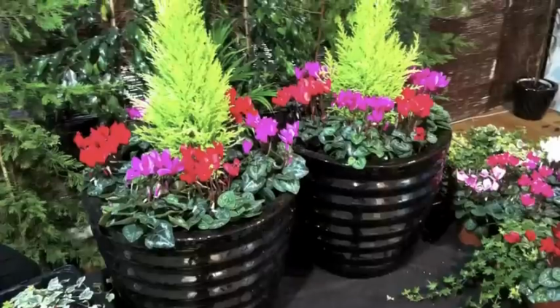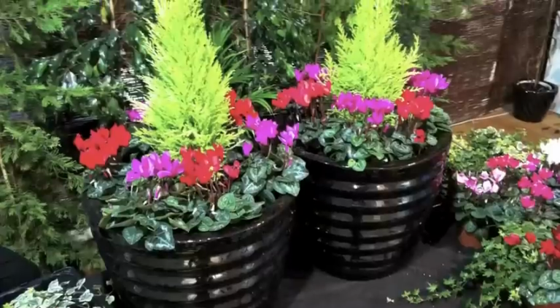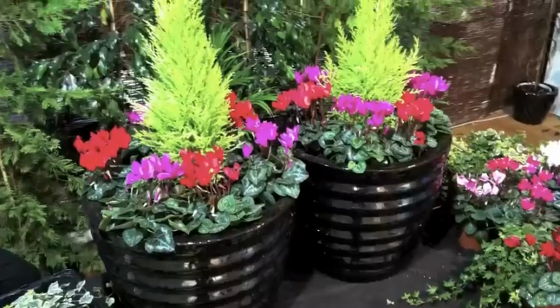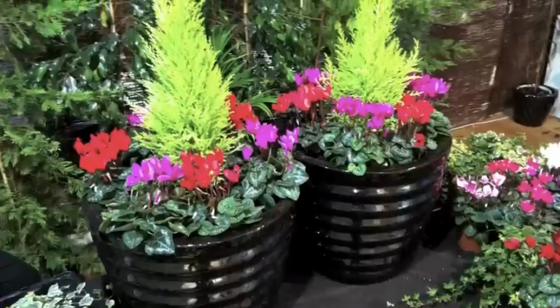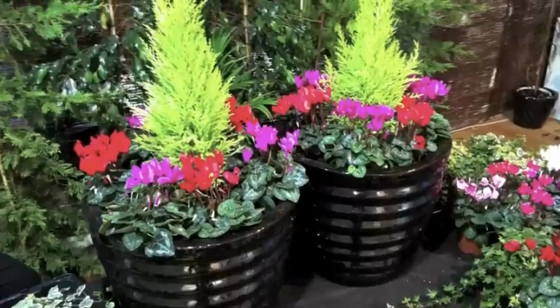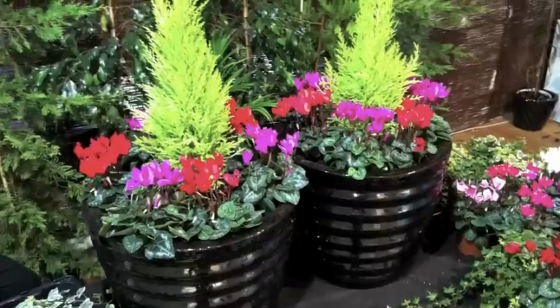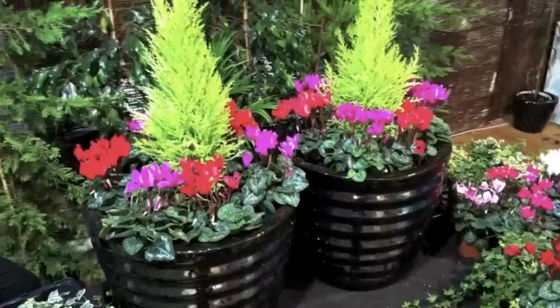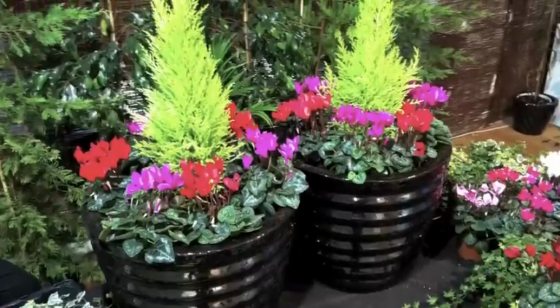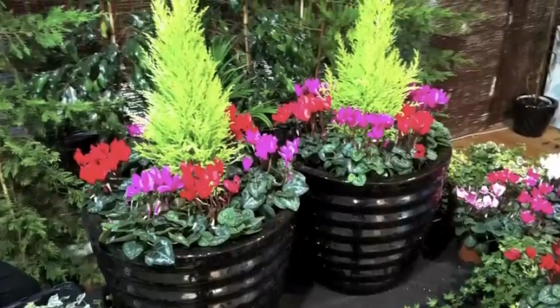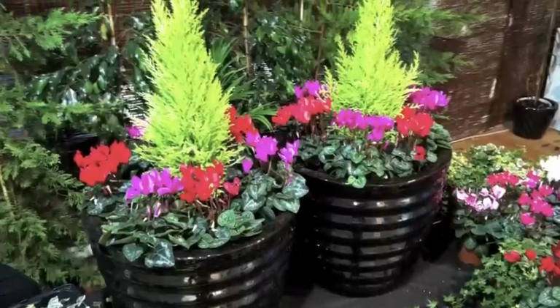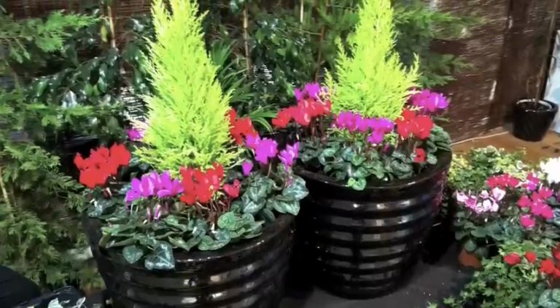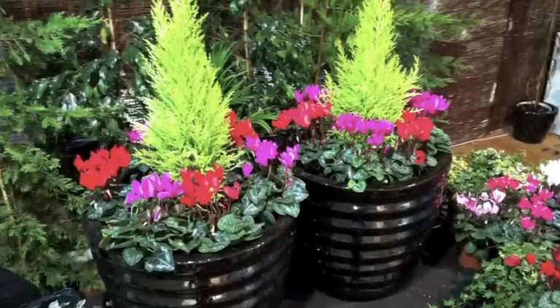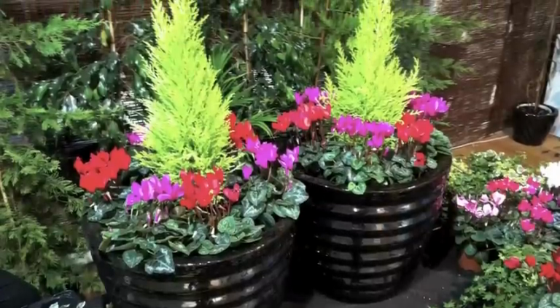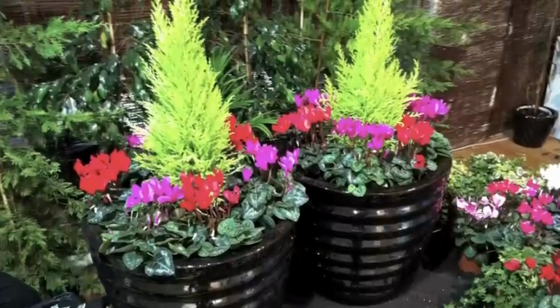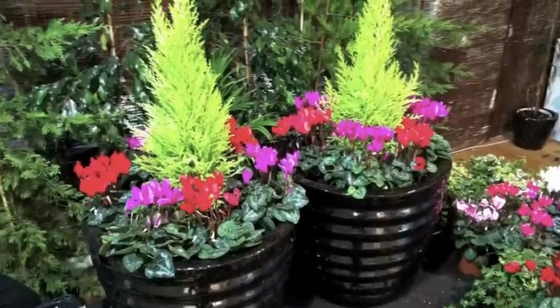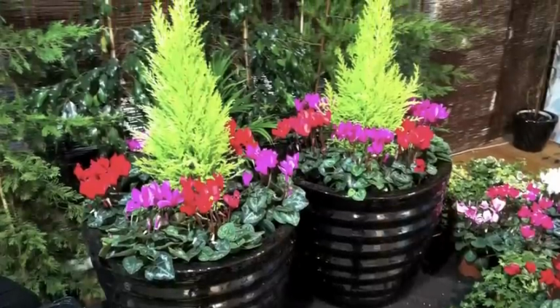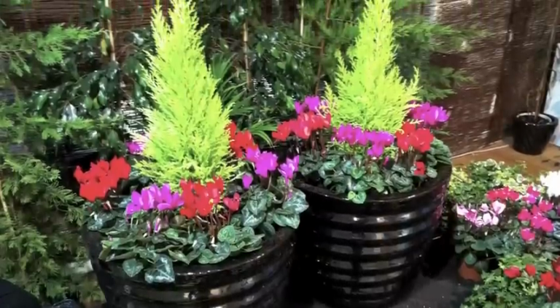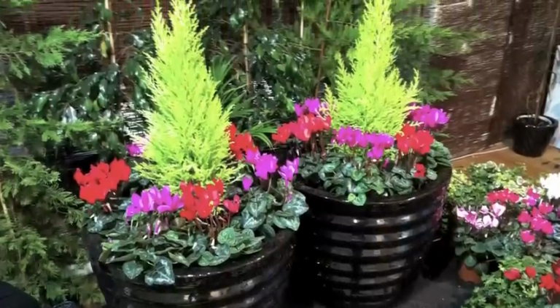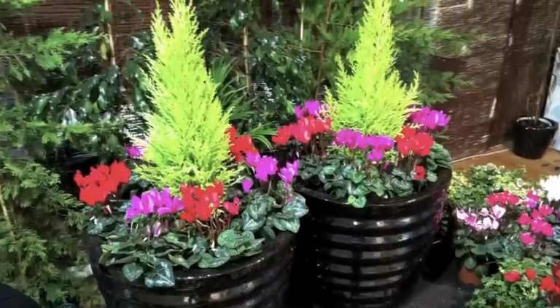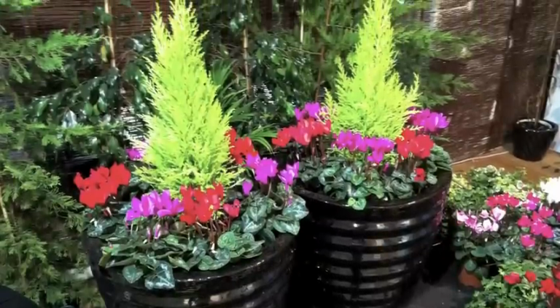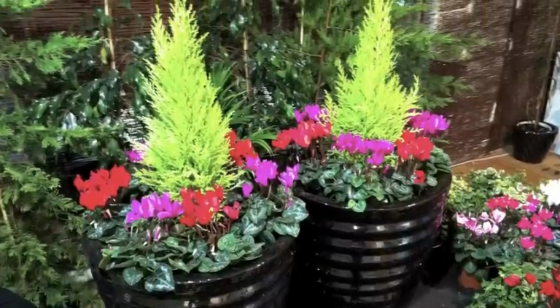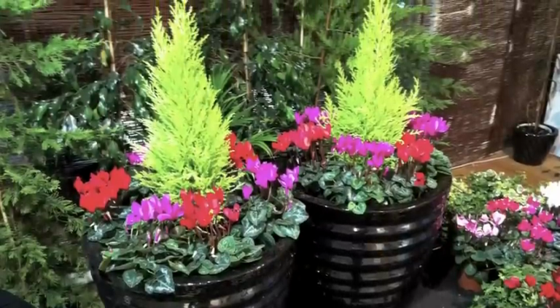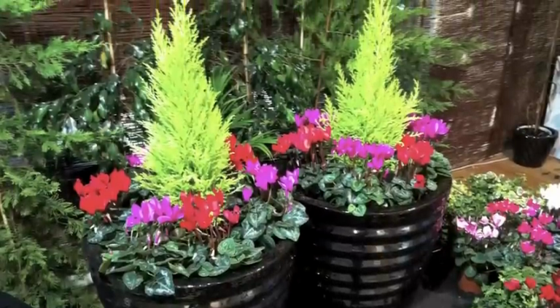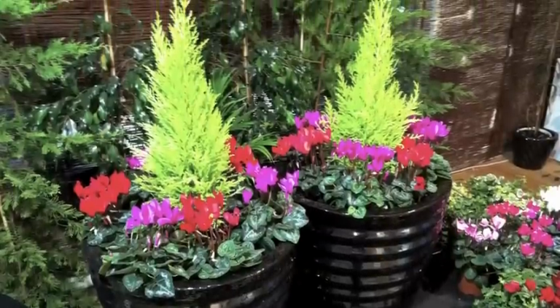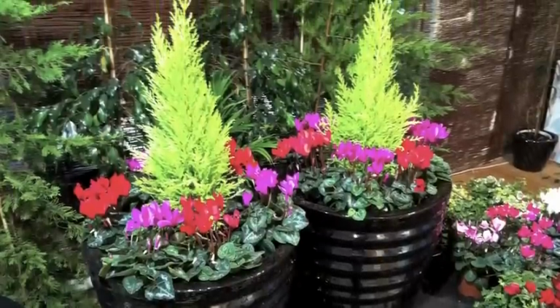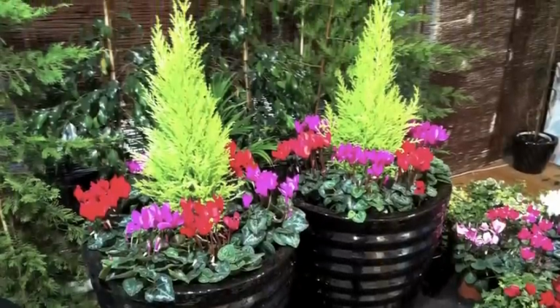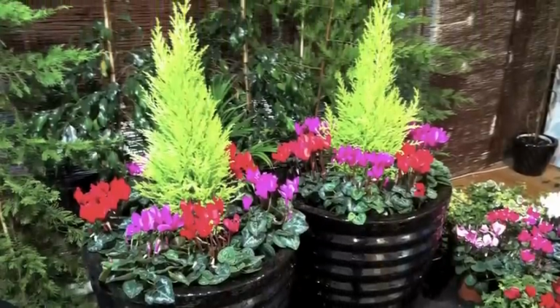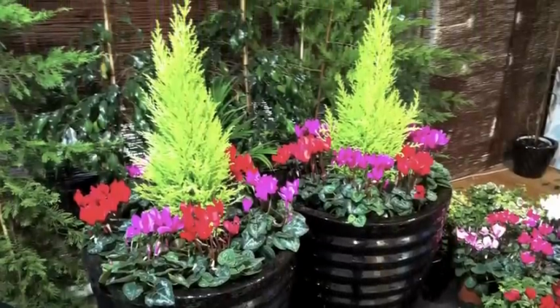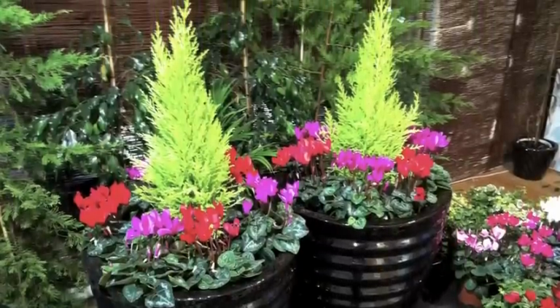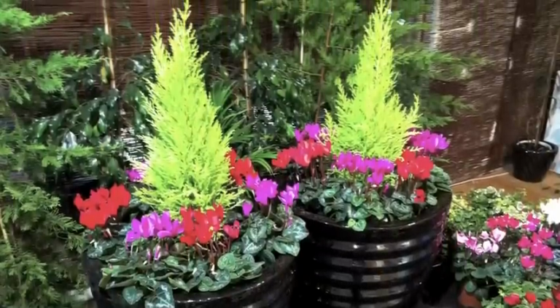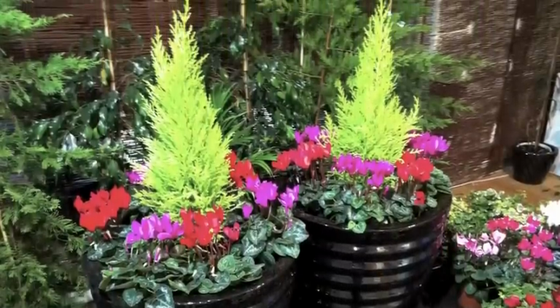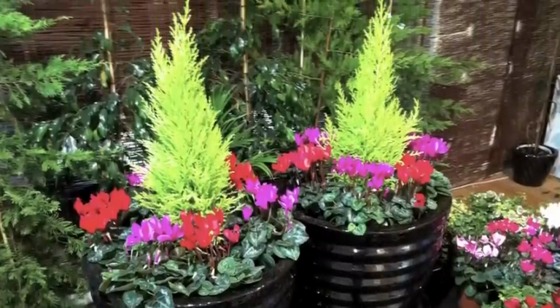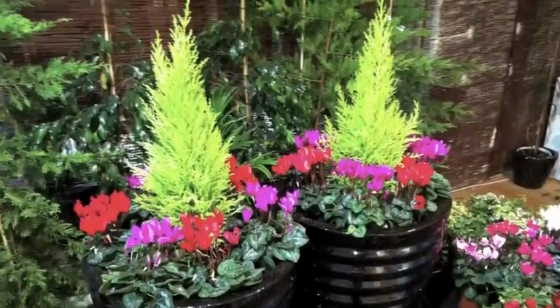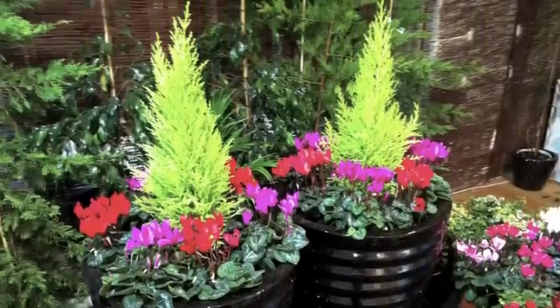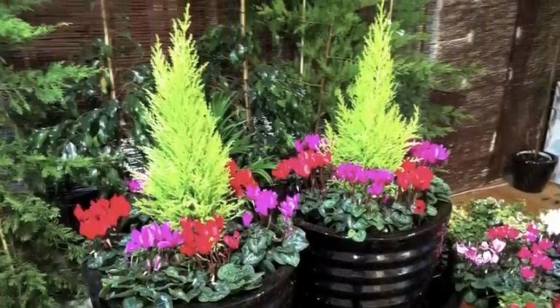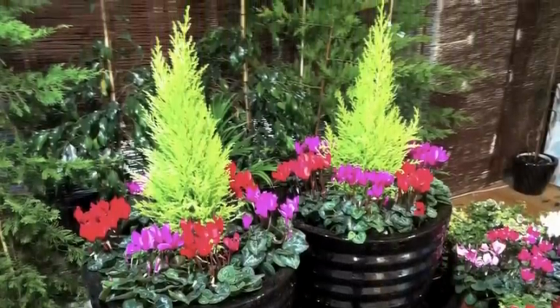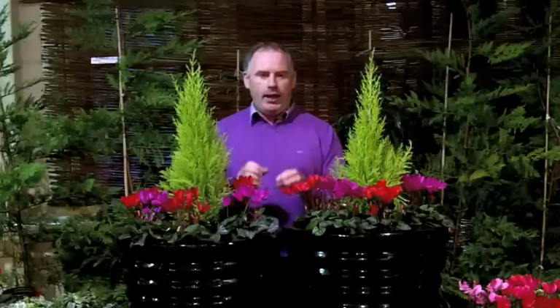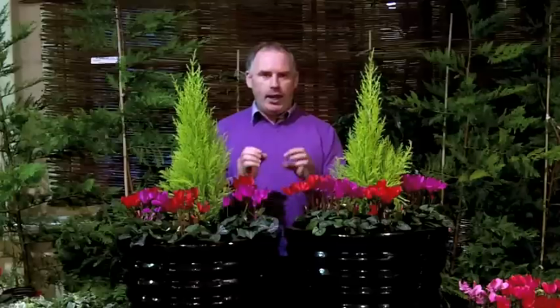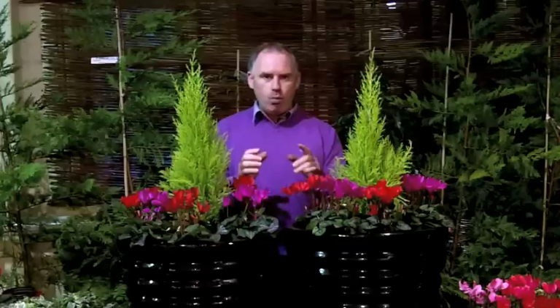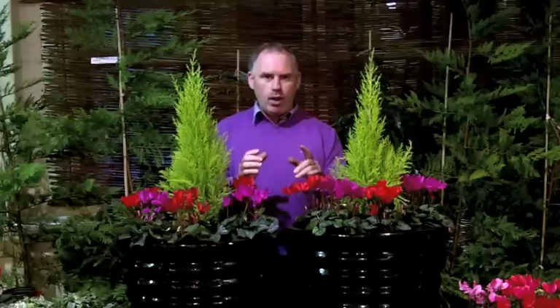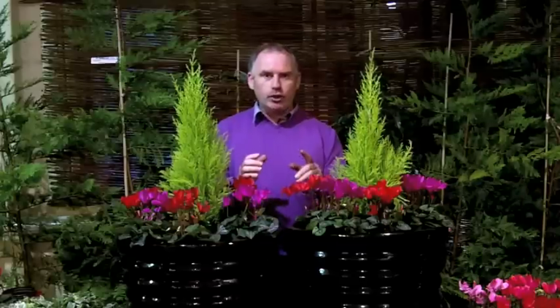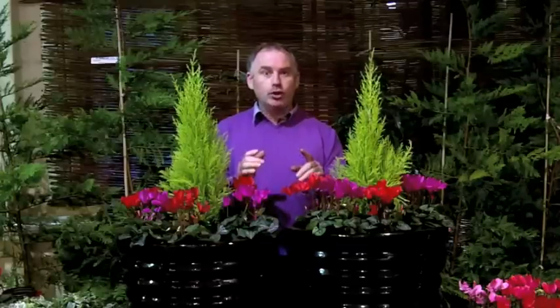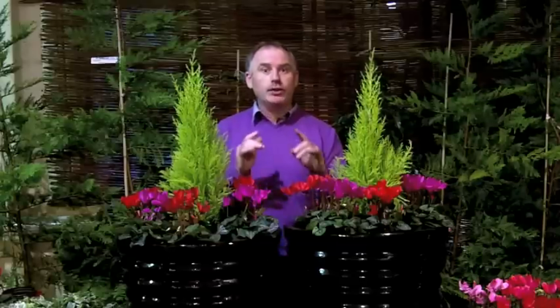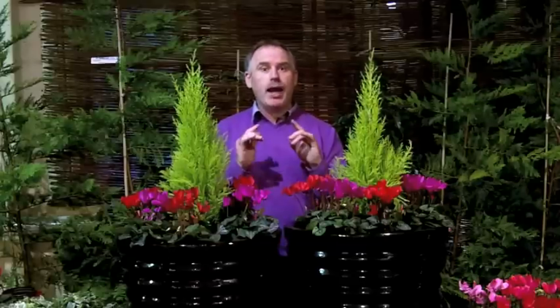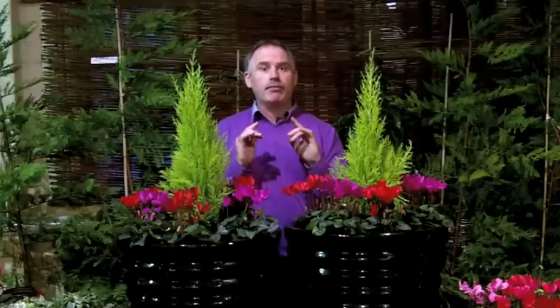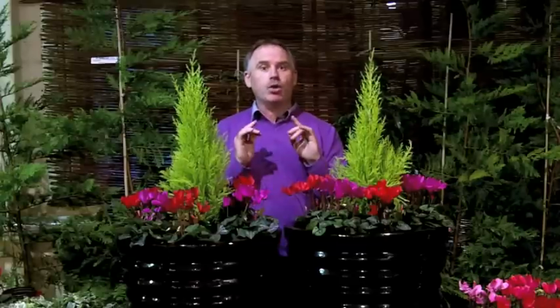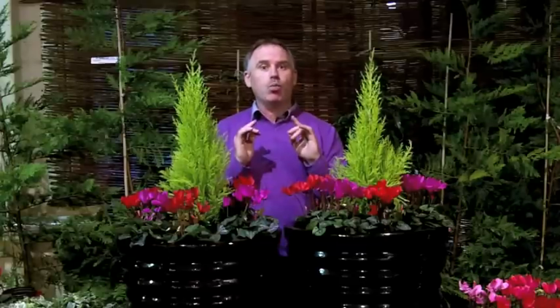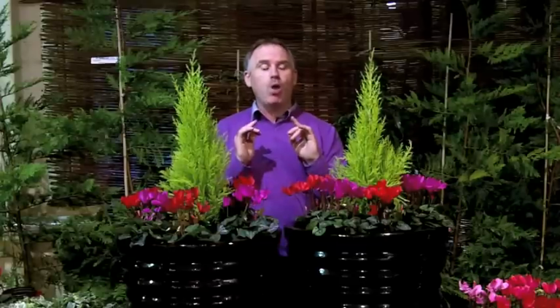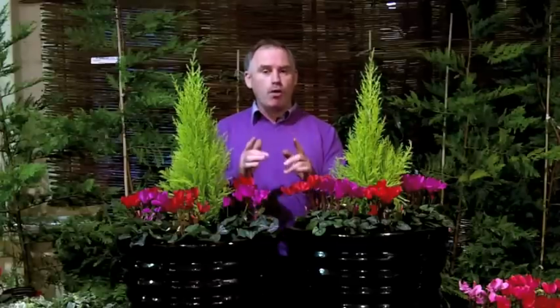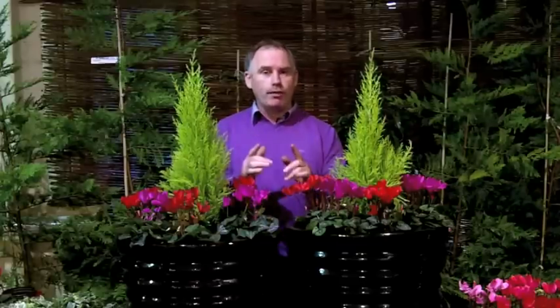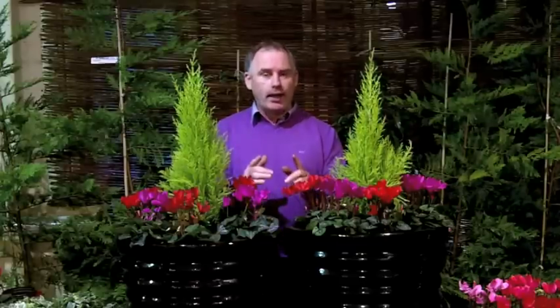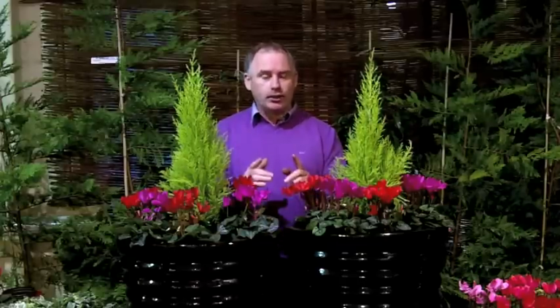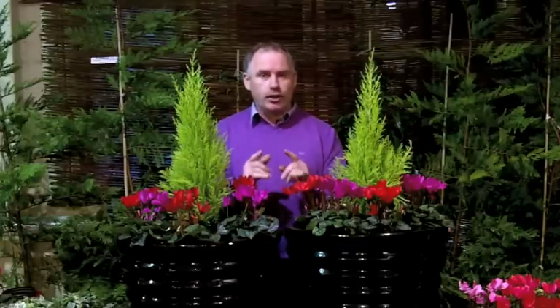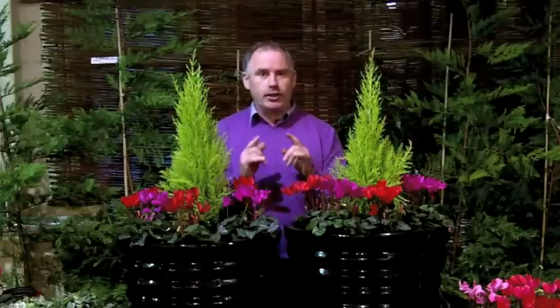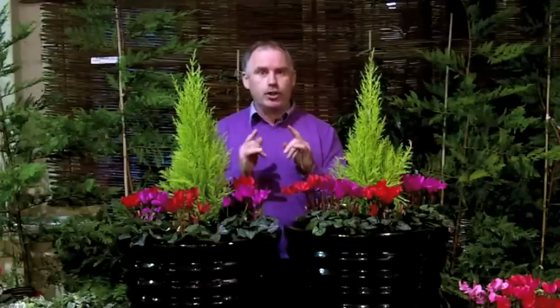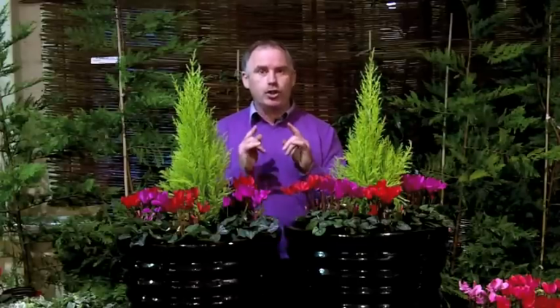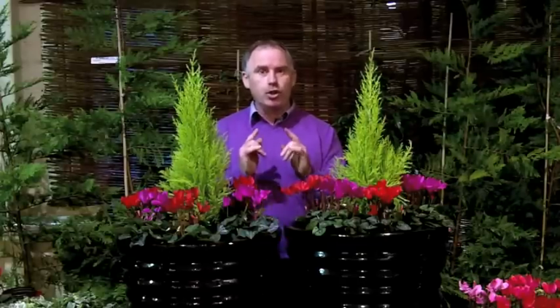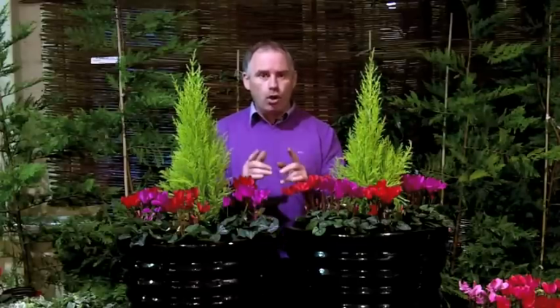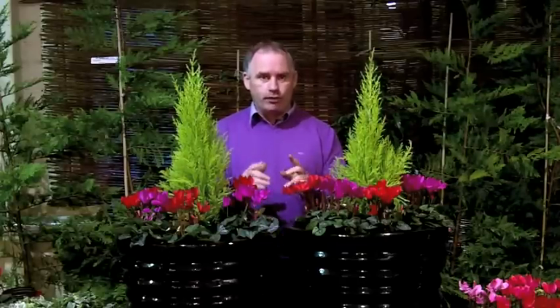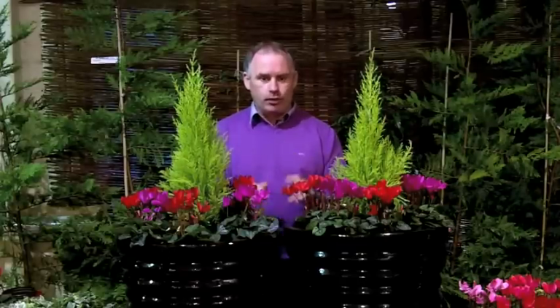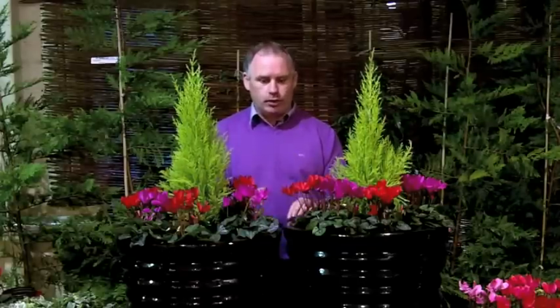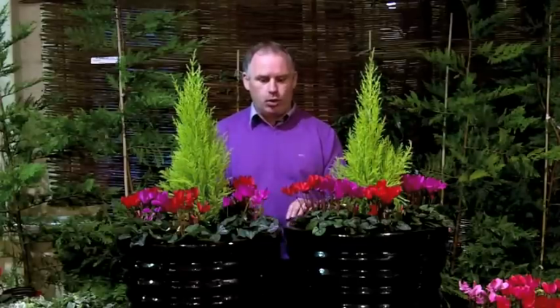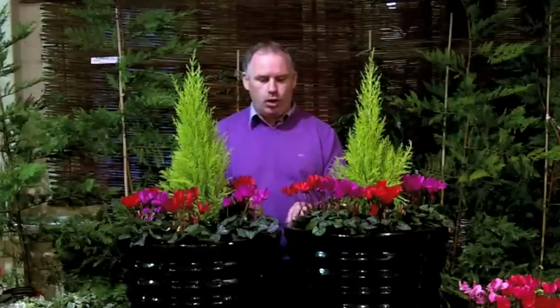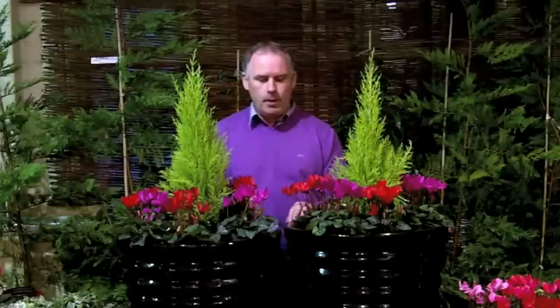So as you can see, these two pots will give the wow factor to any front door. And I want you to have the wow factor at your front door.